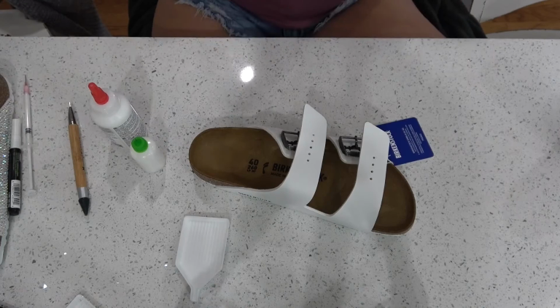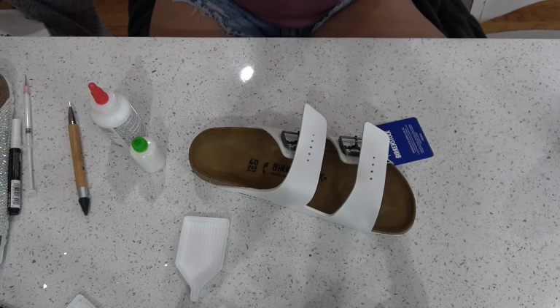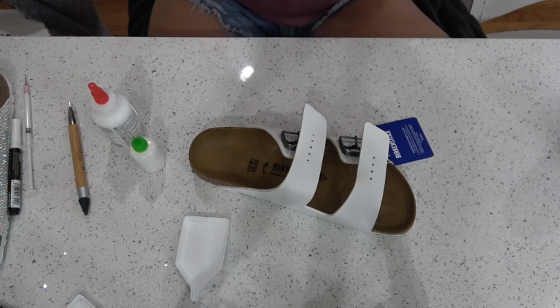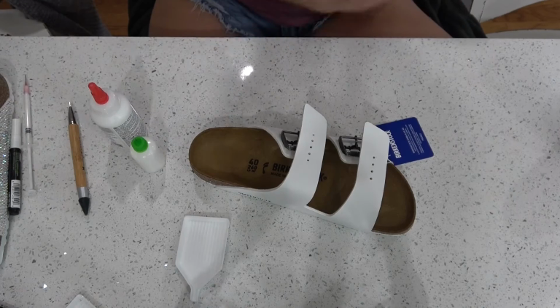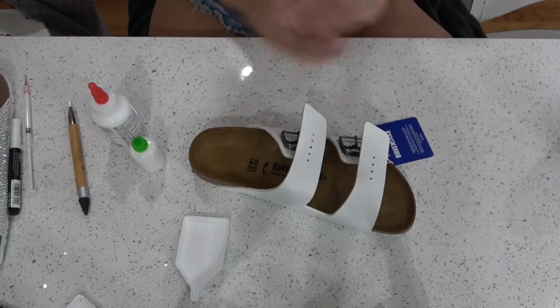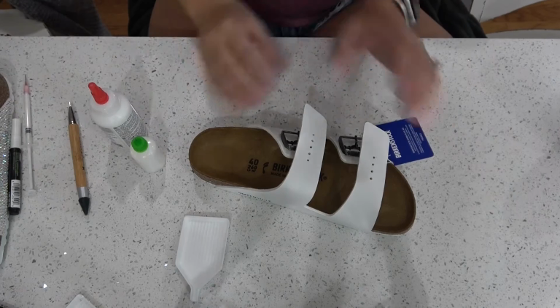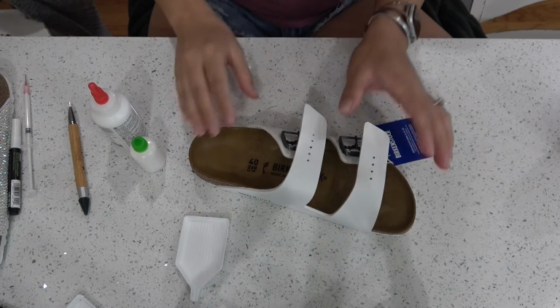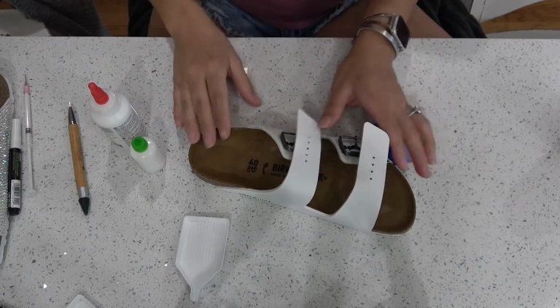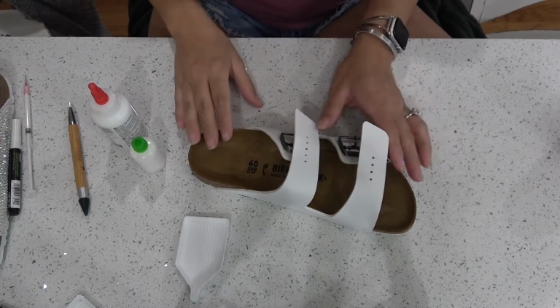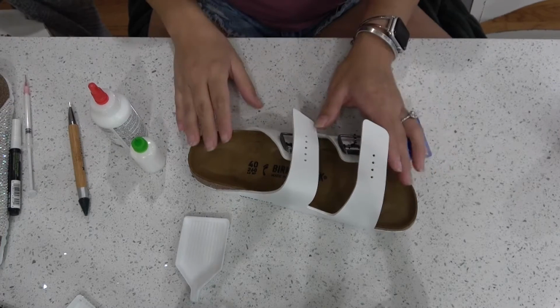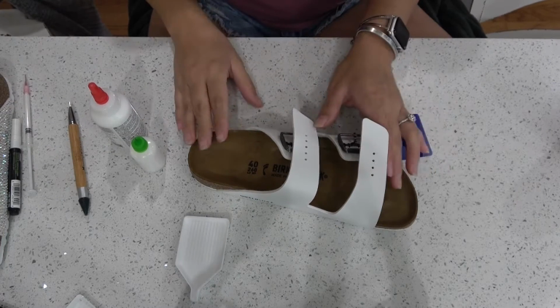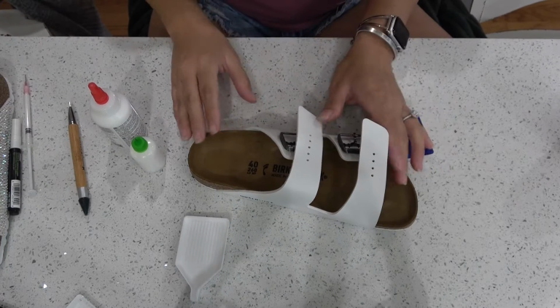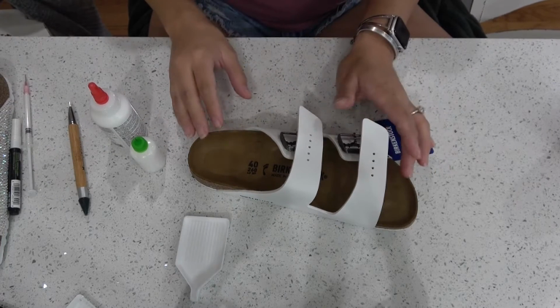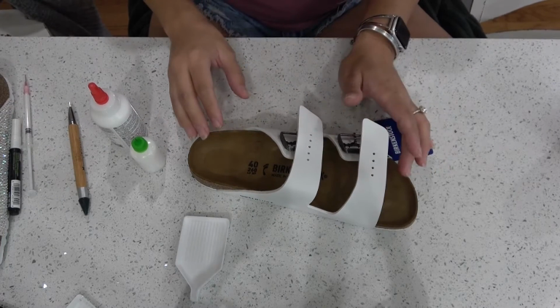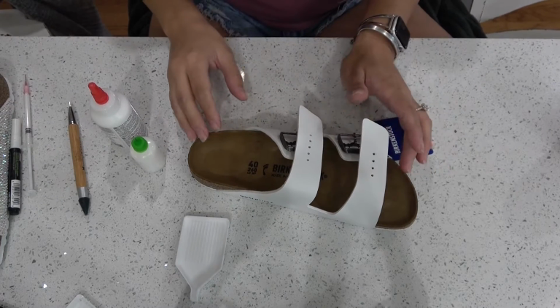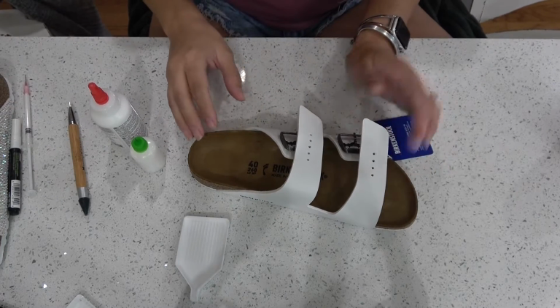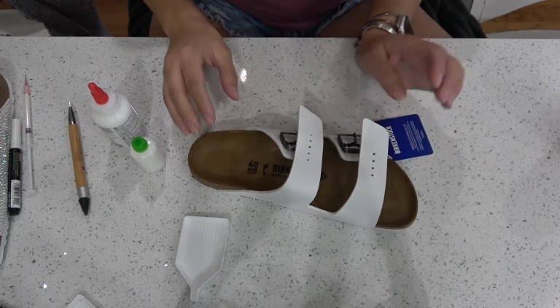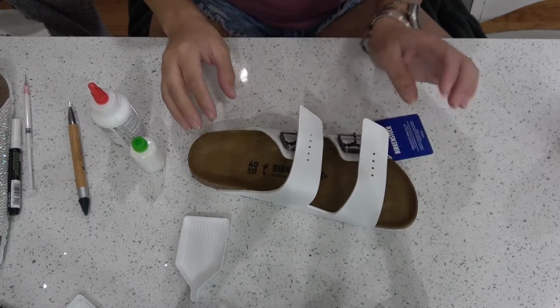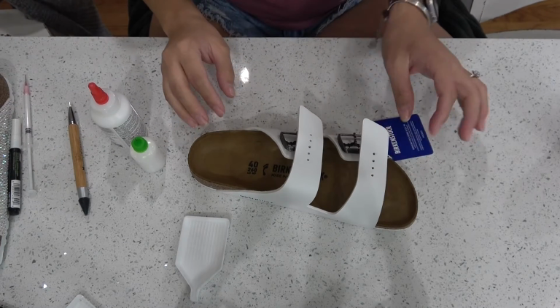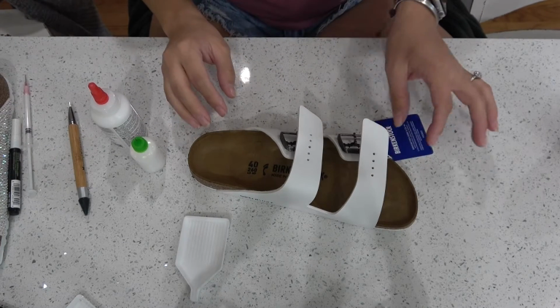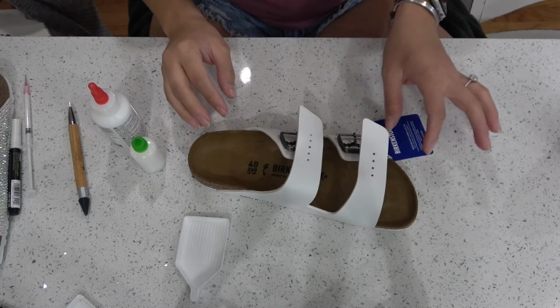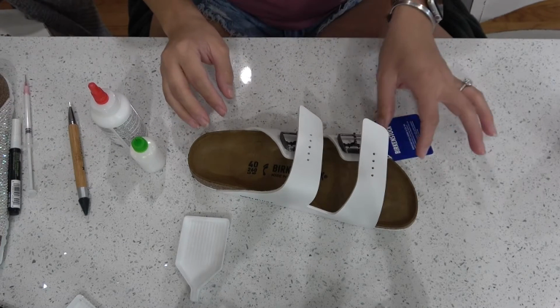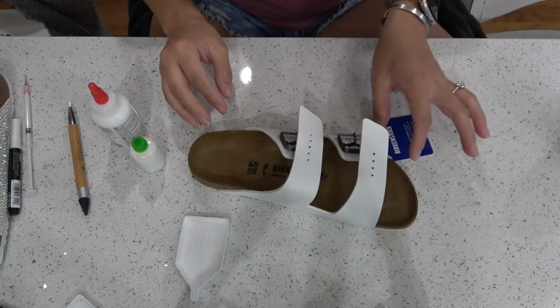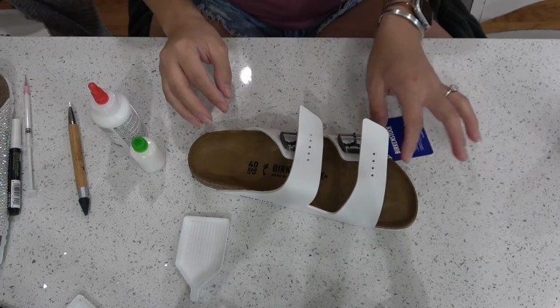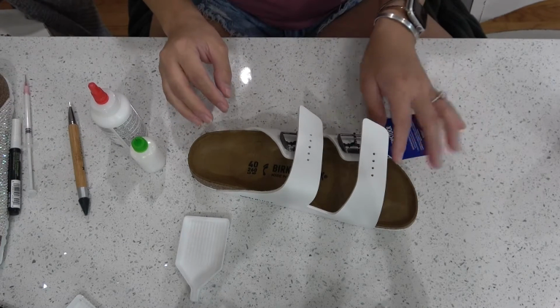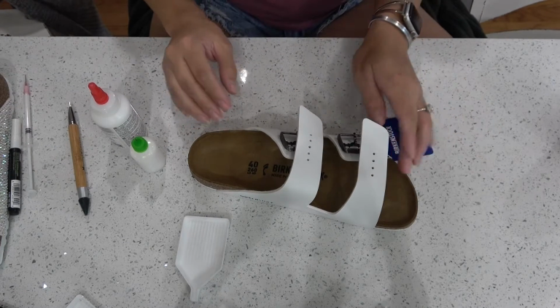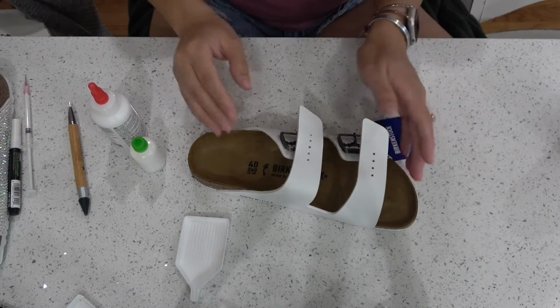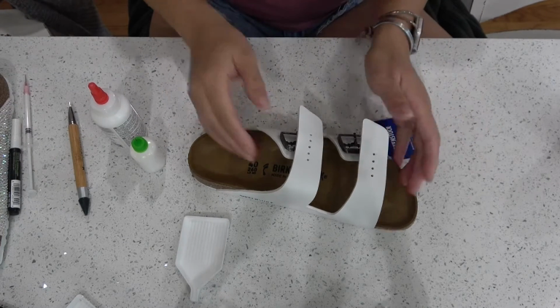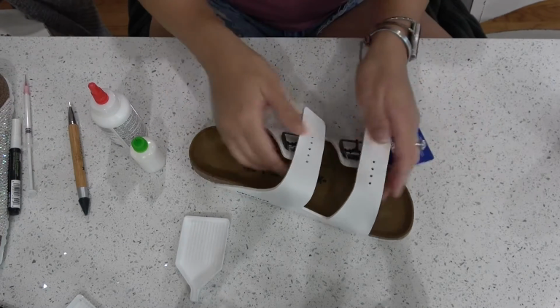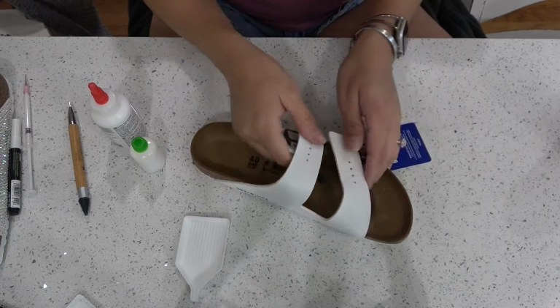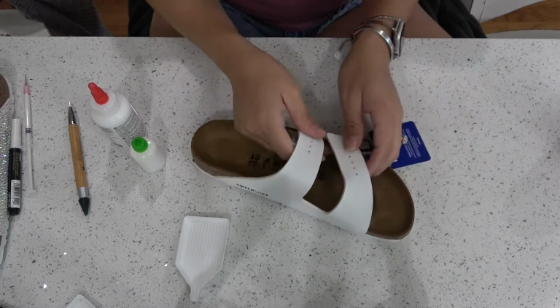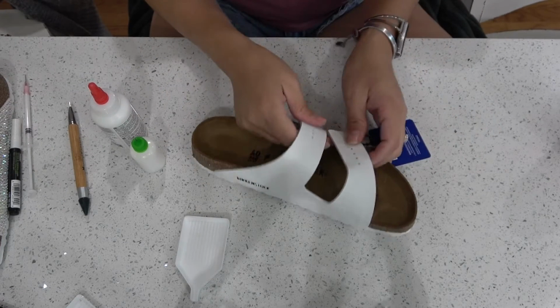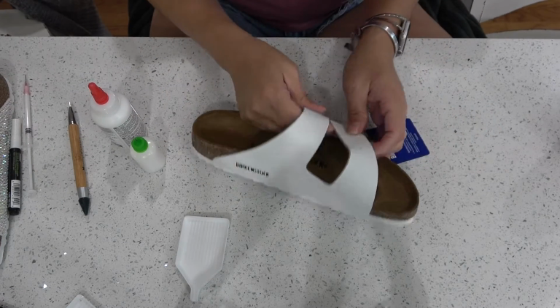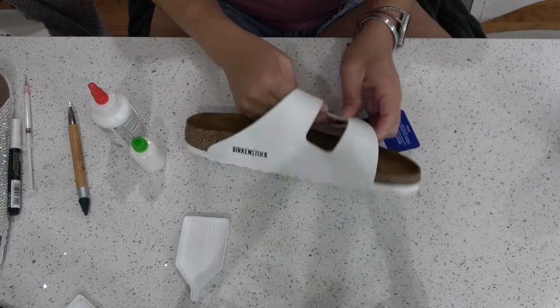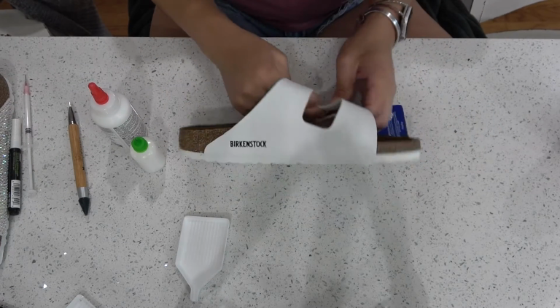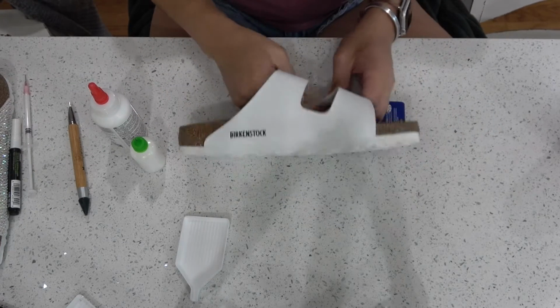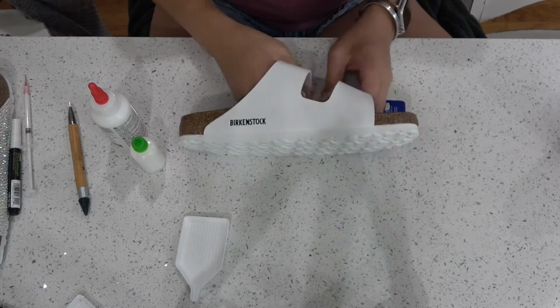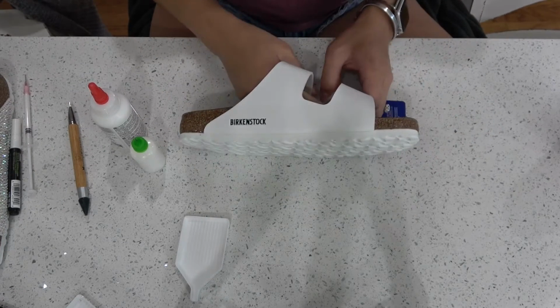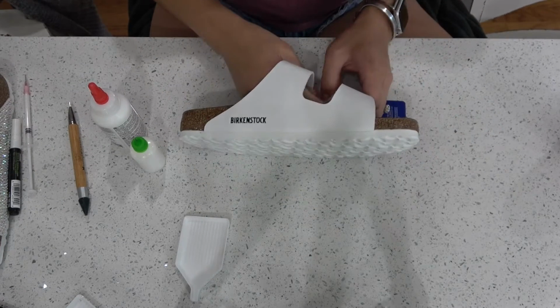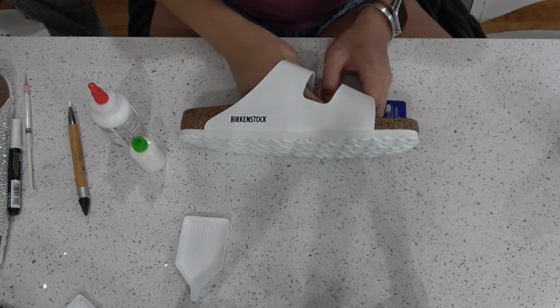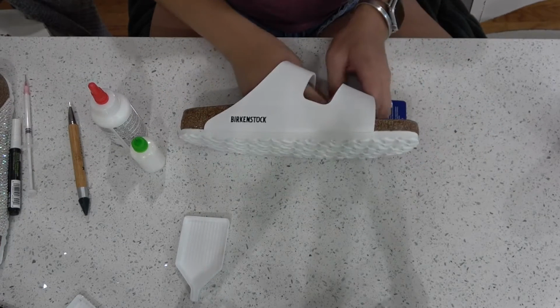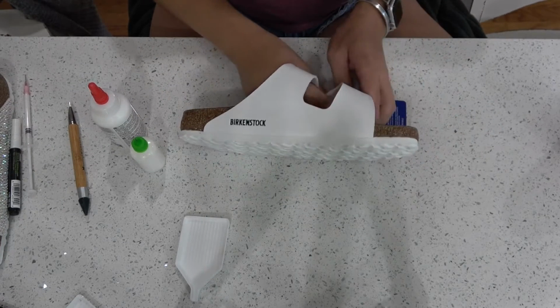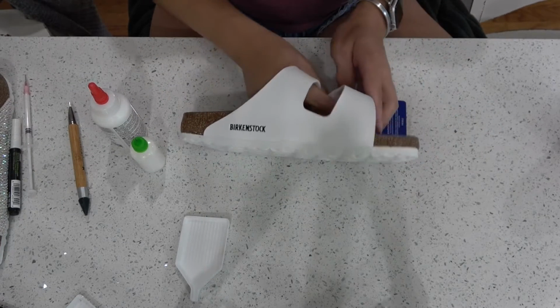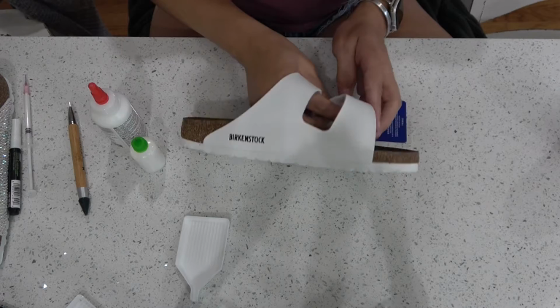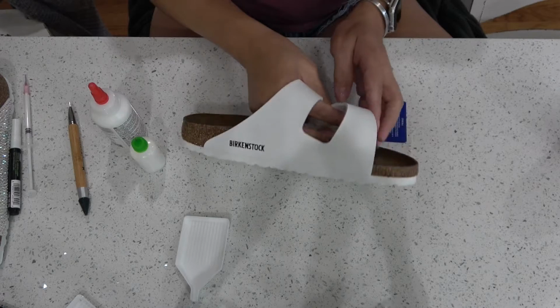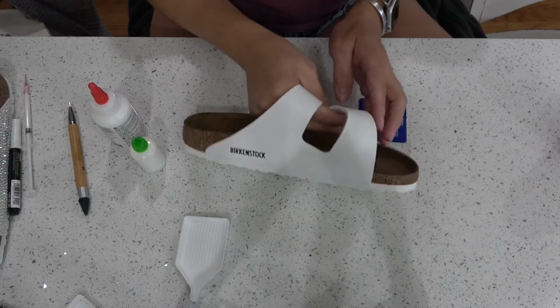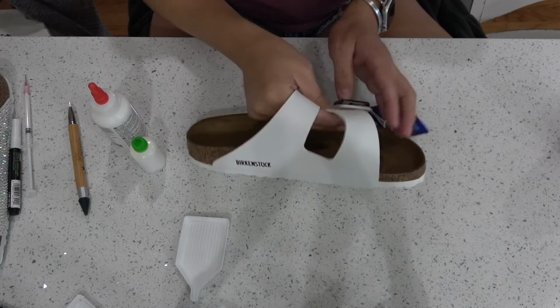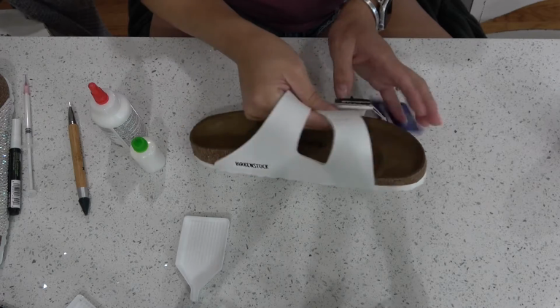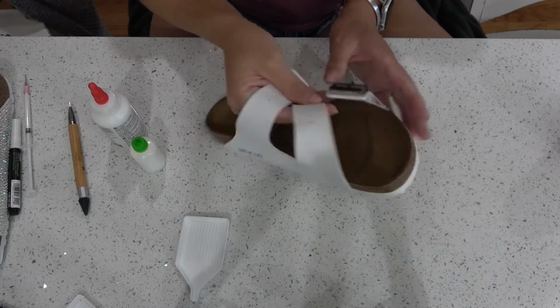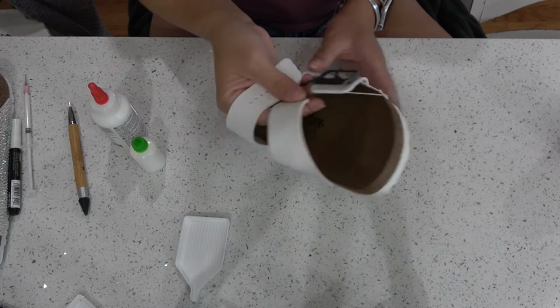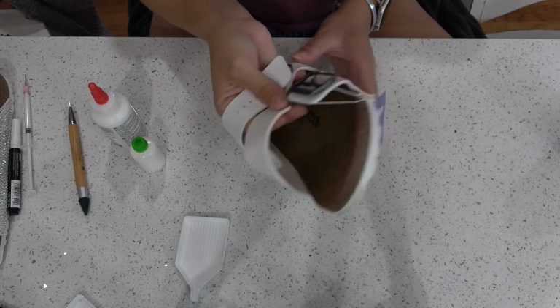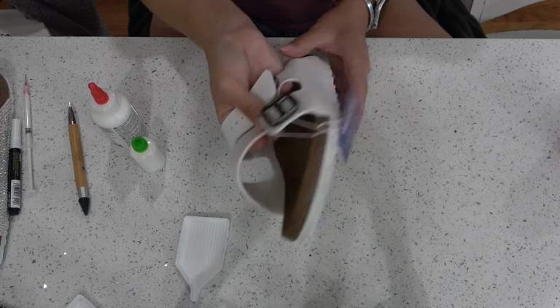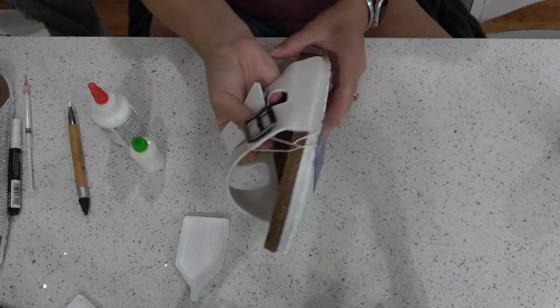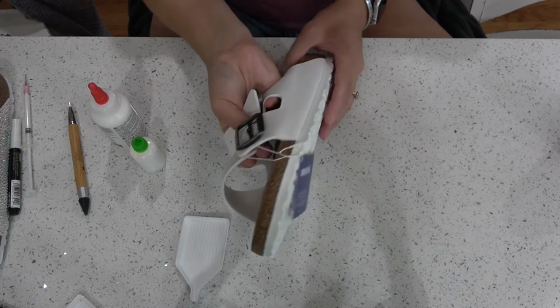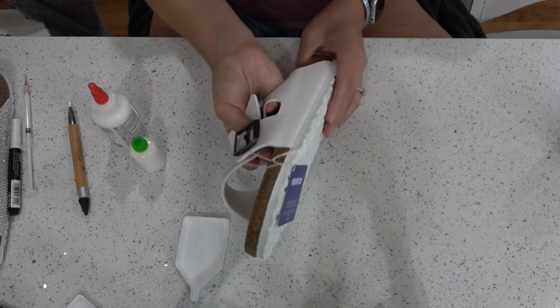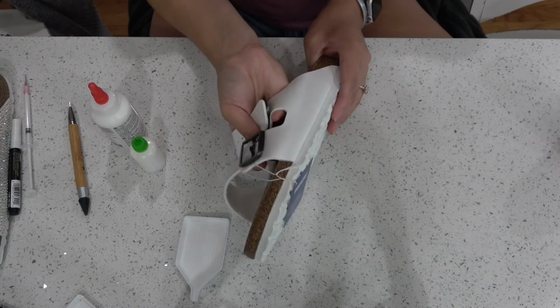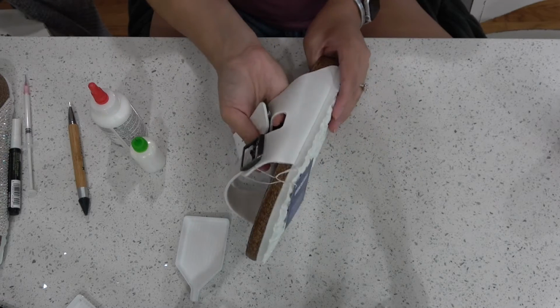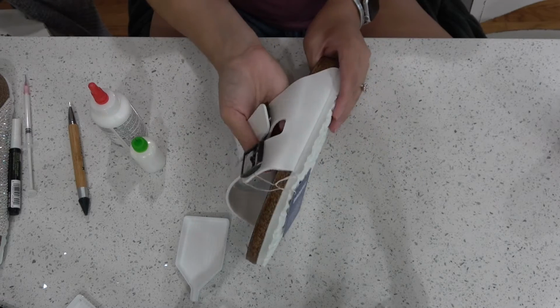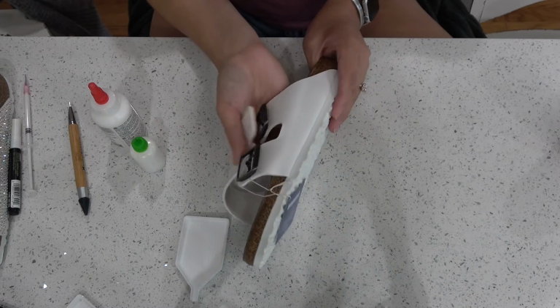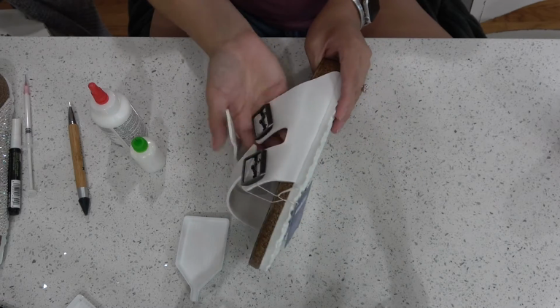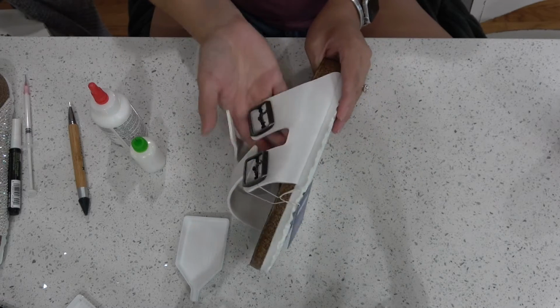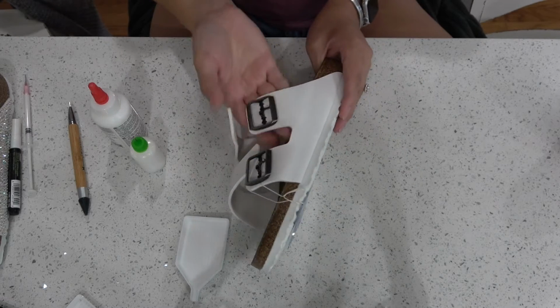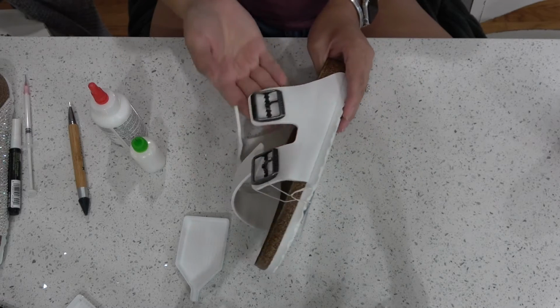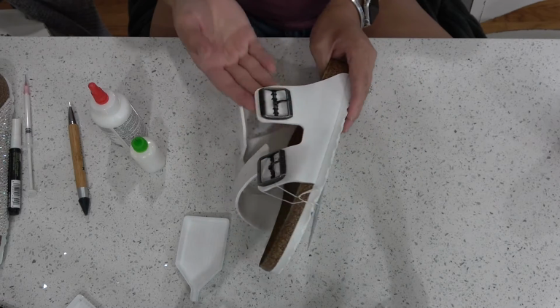Hey friends! Welcome back to the Craft Castle — I mean my kitchen. Today let's bling out some shoes. I'm so excited.